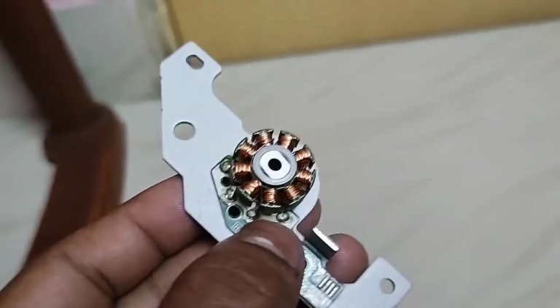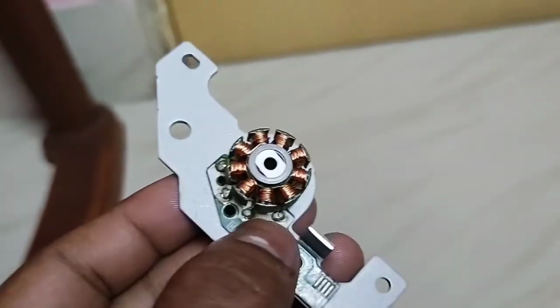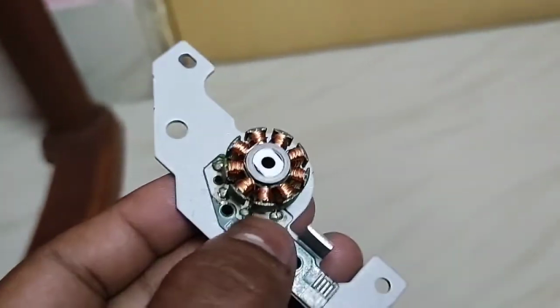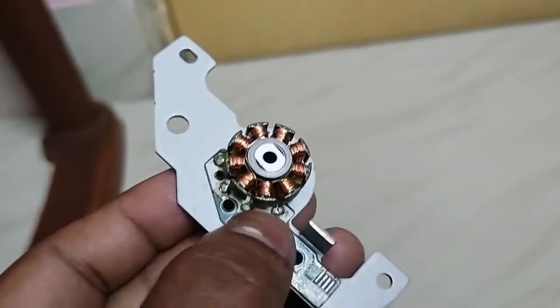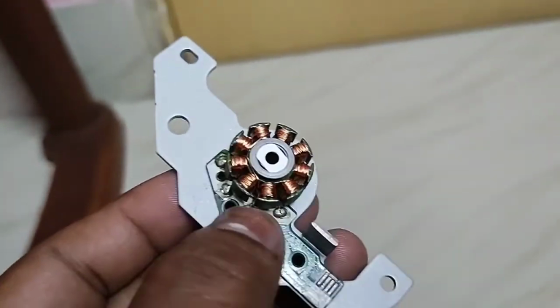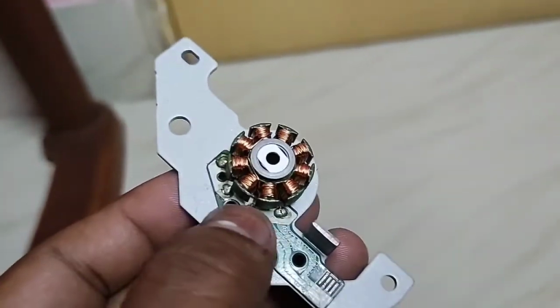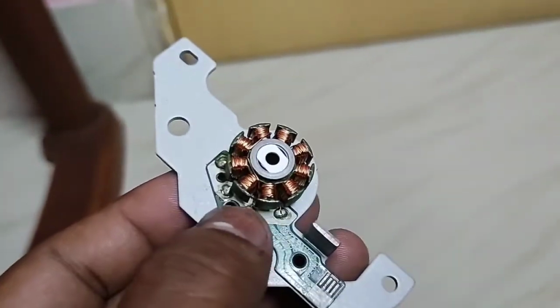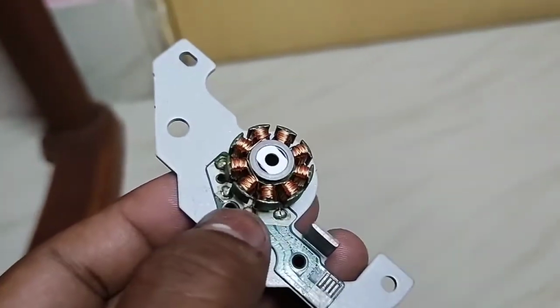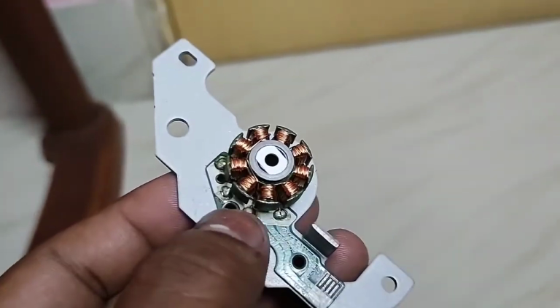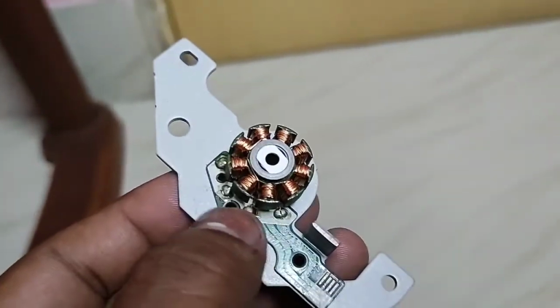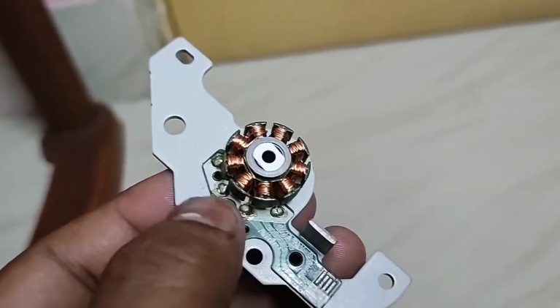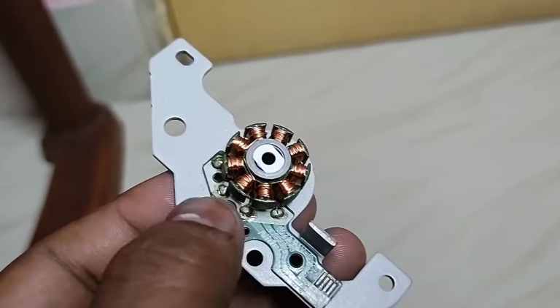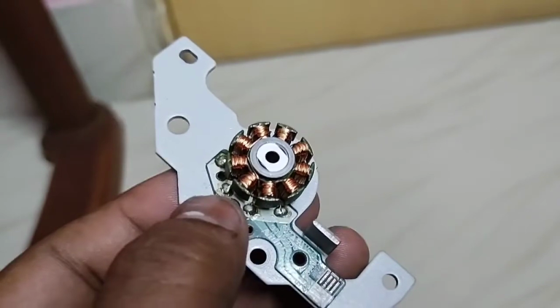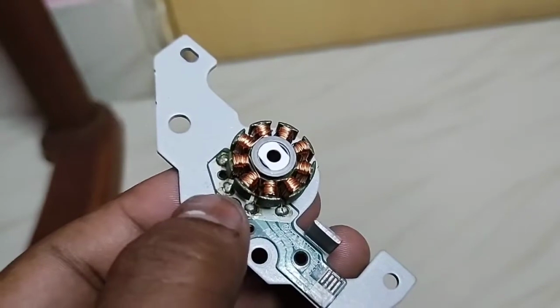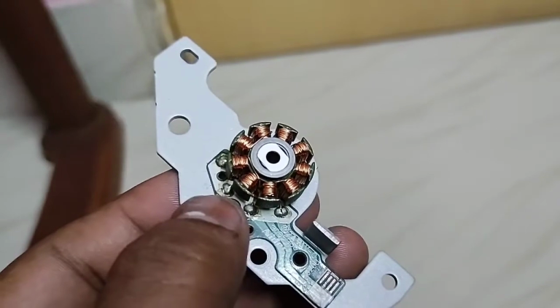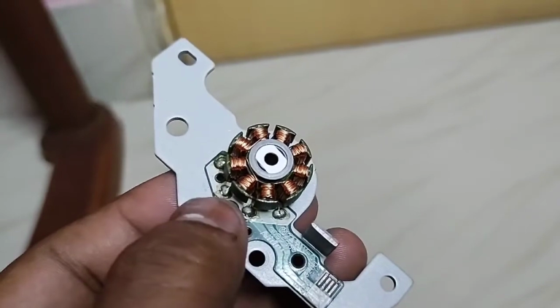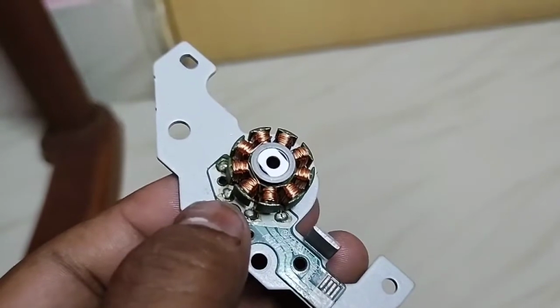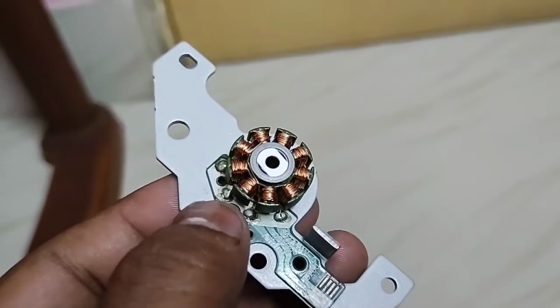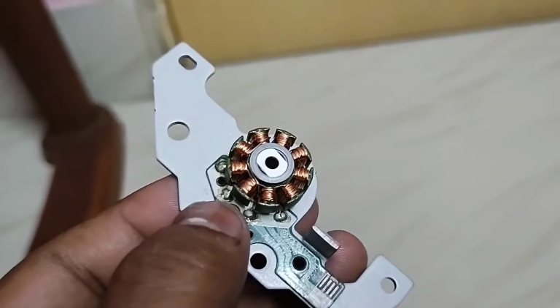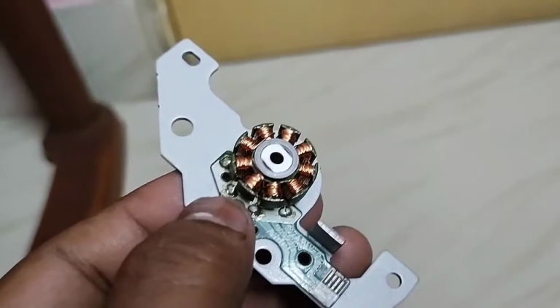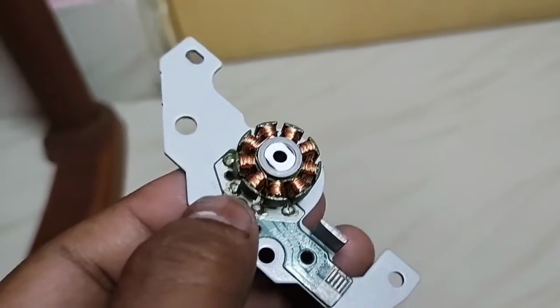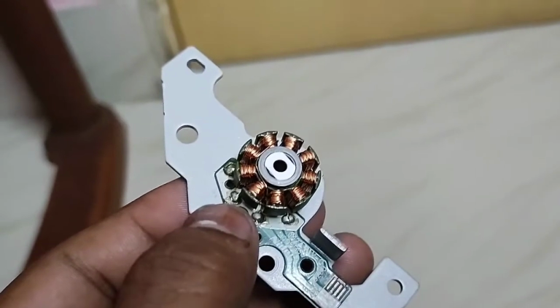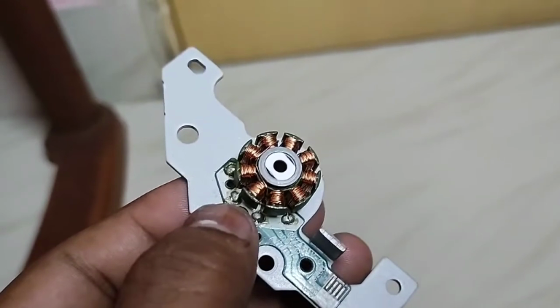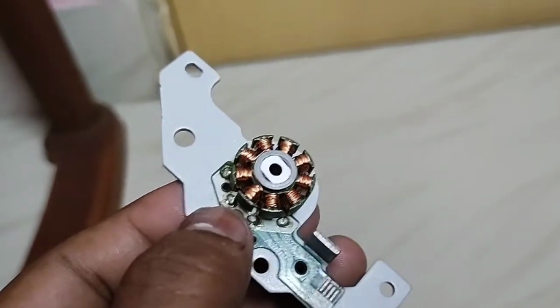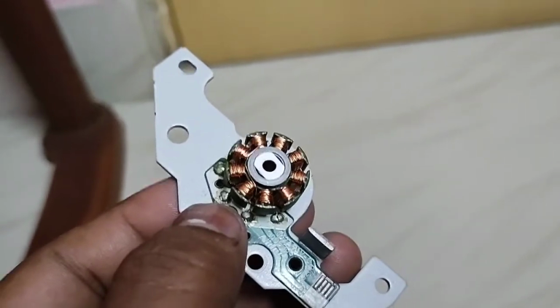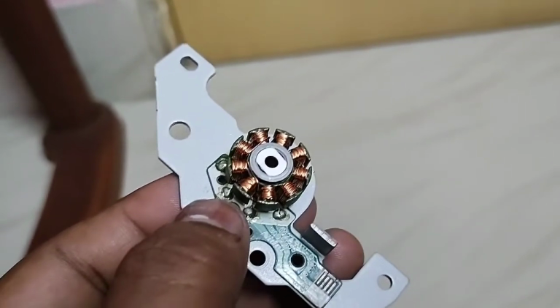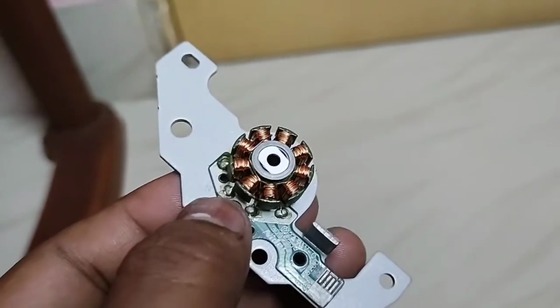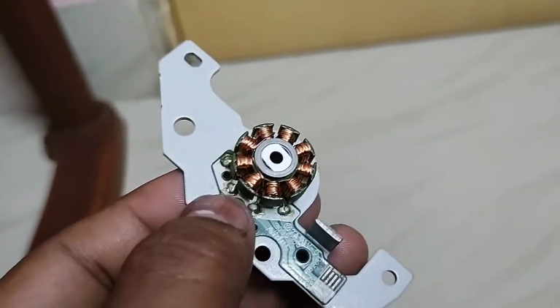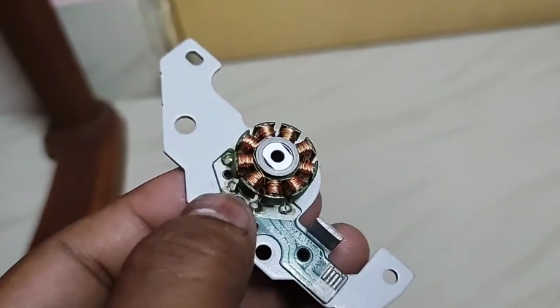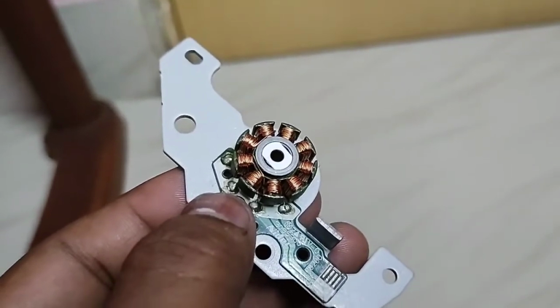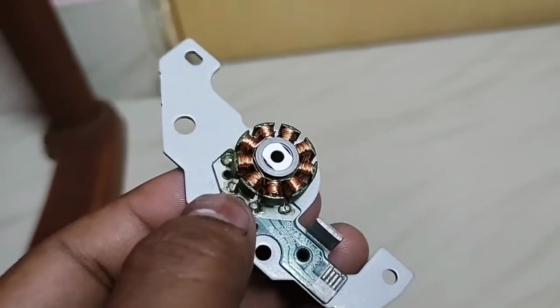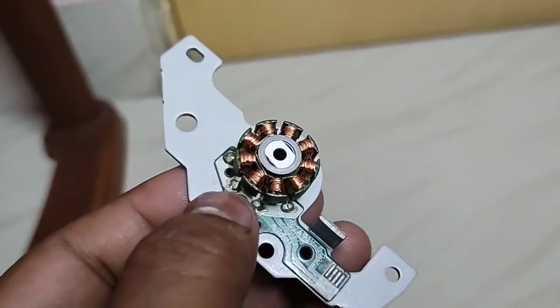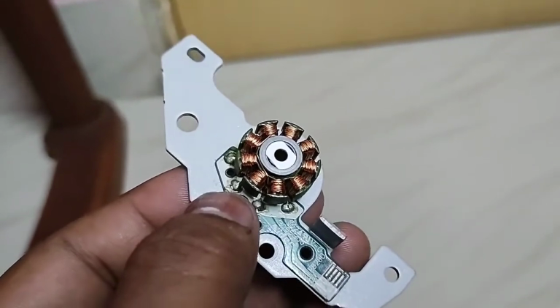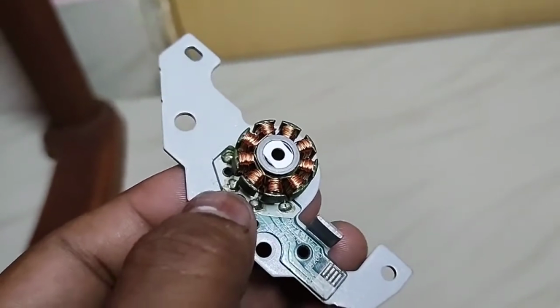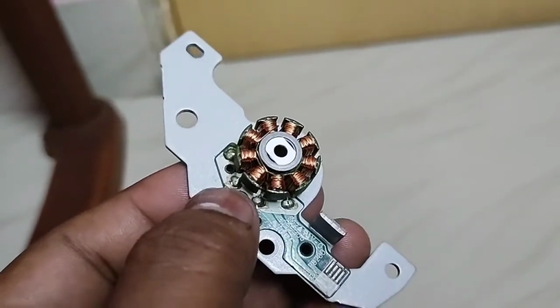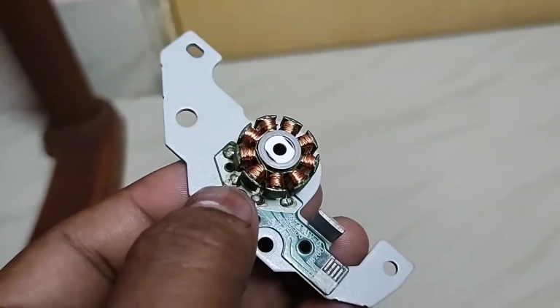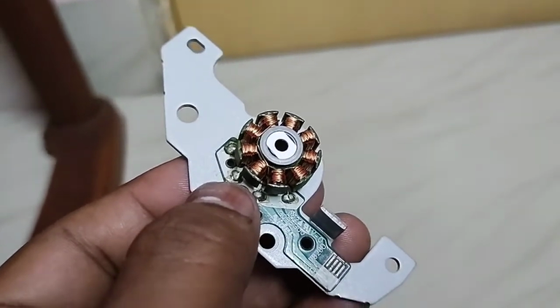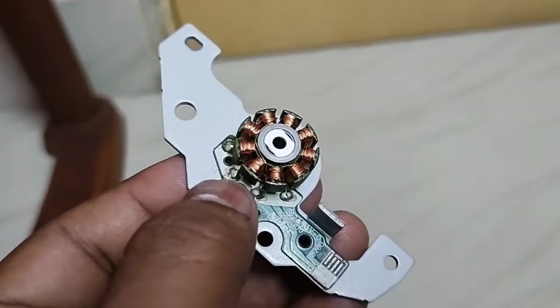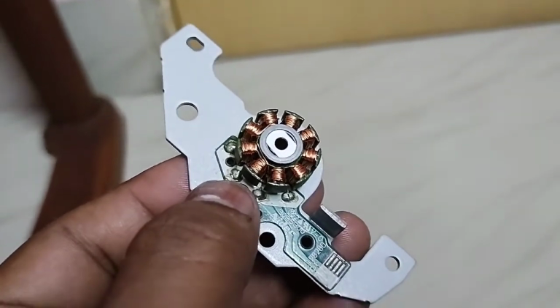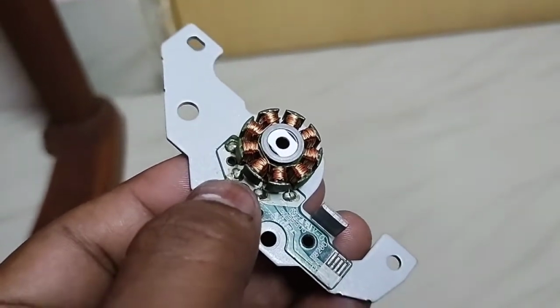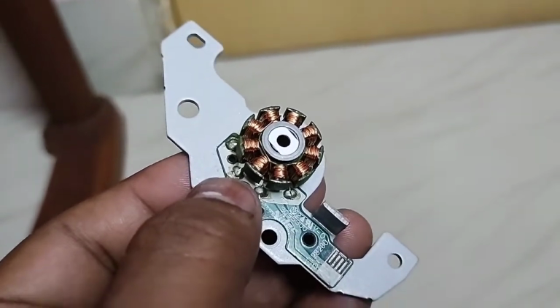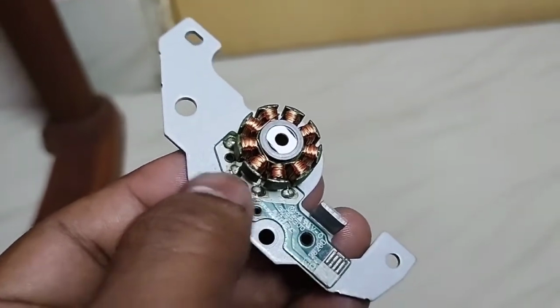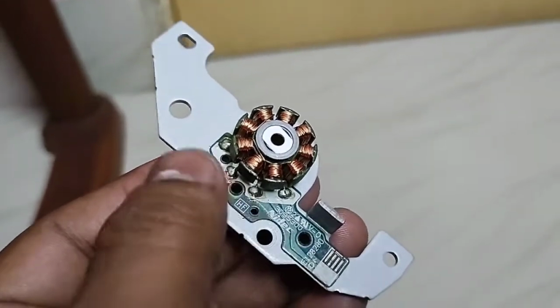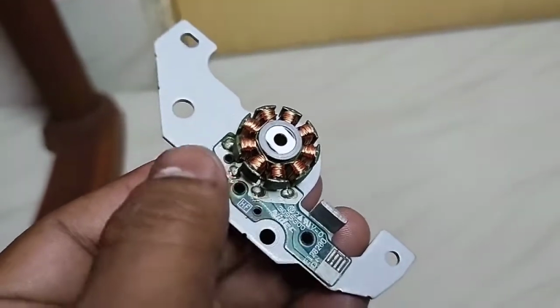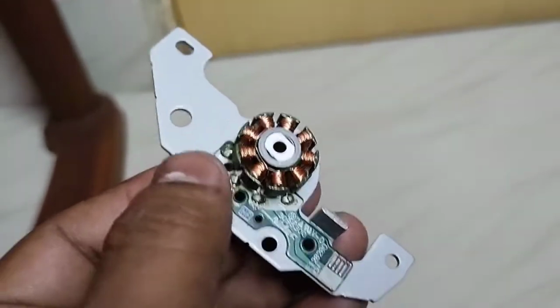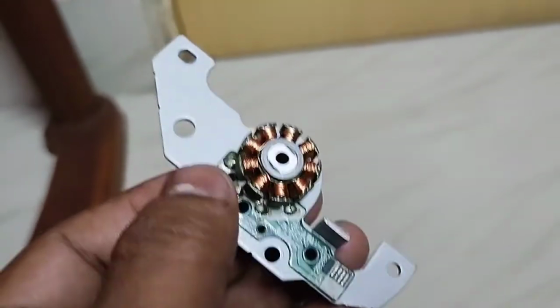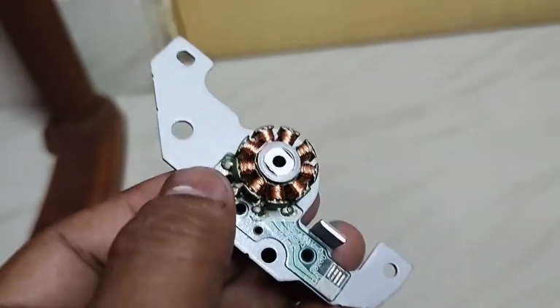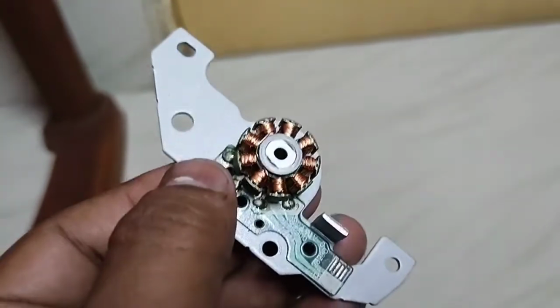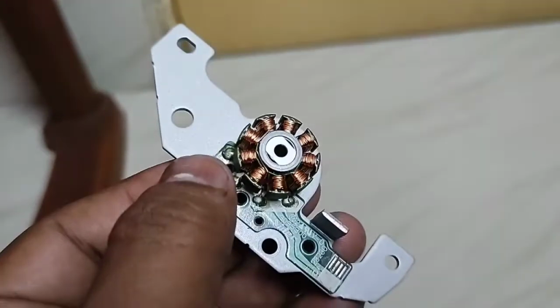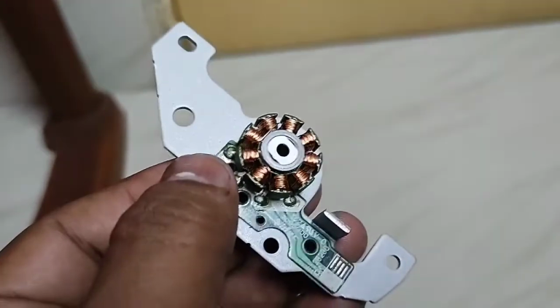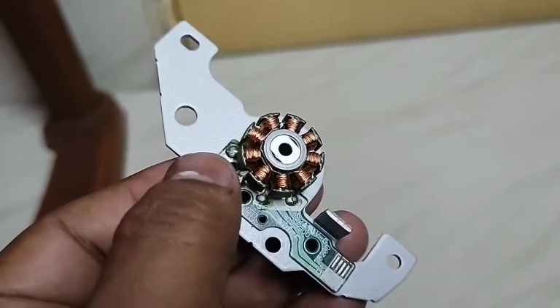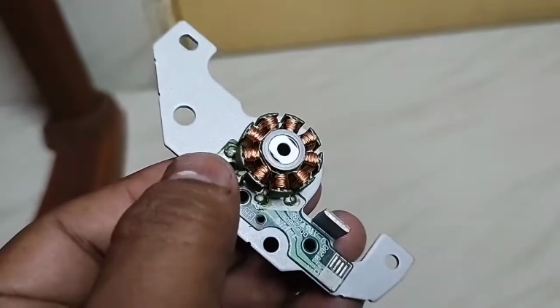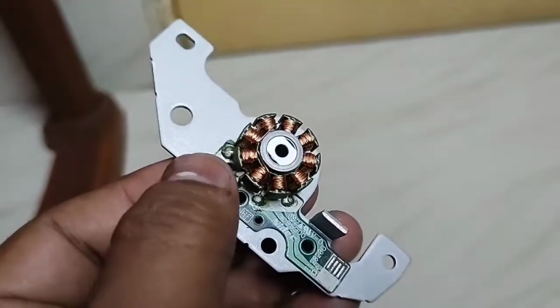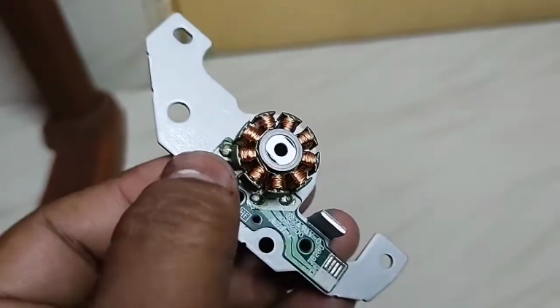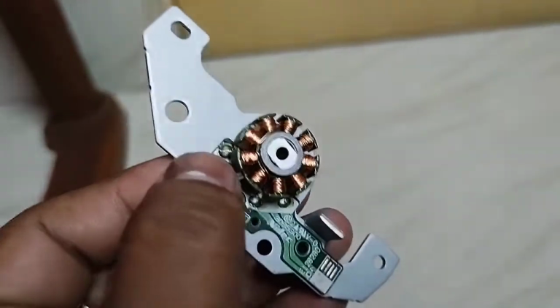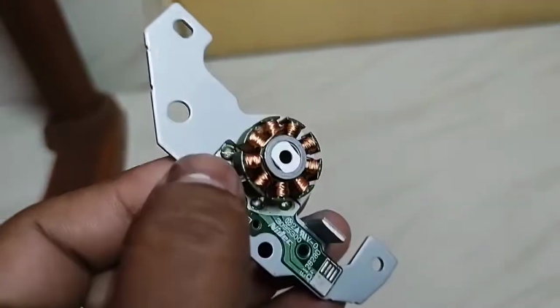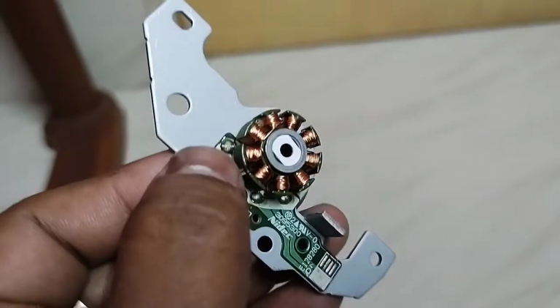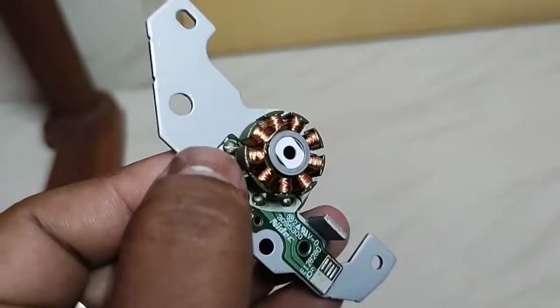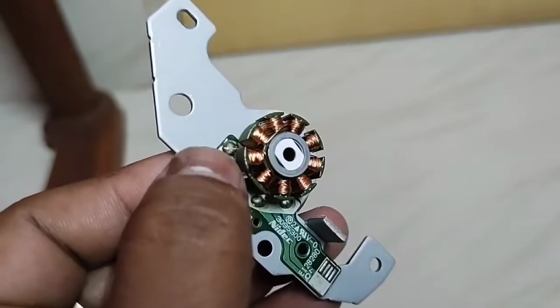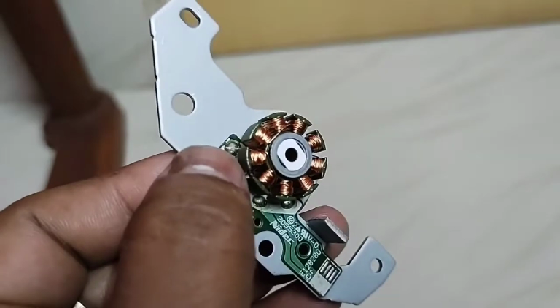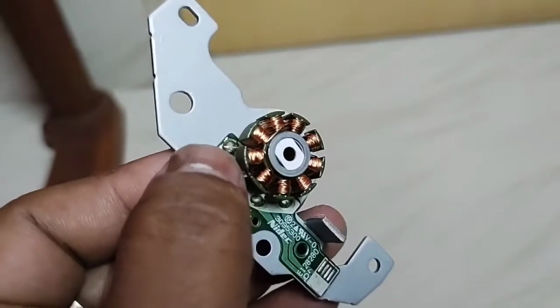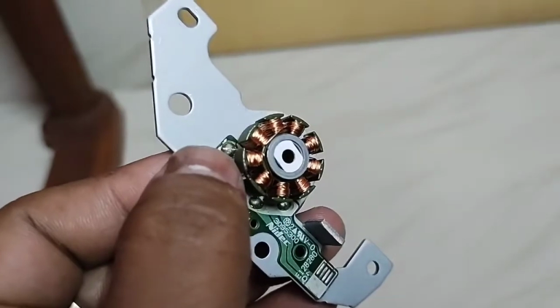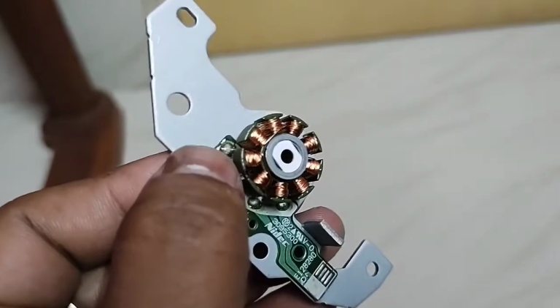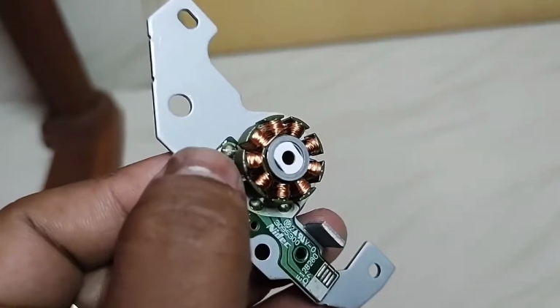The three terminals will be connected with the three terminals of the BLDC drive, and the common is connected with the power.